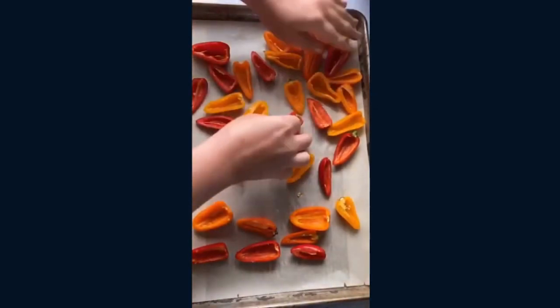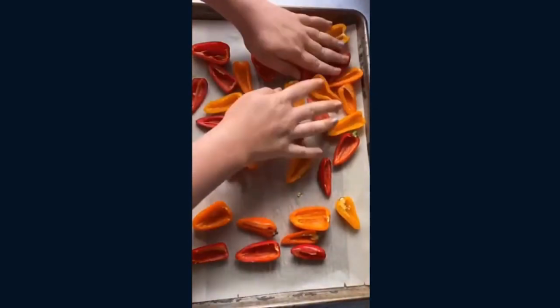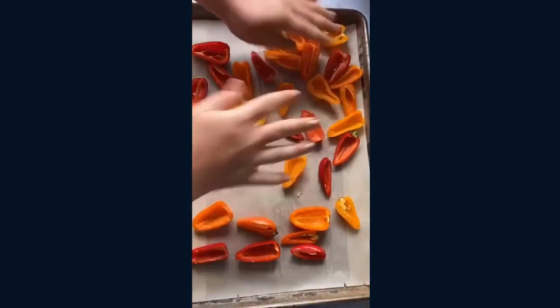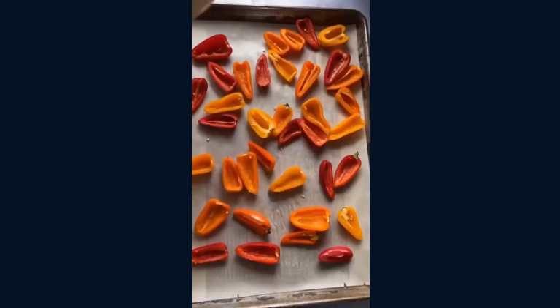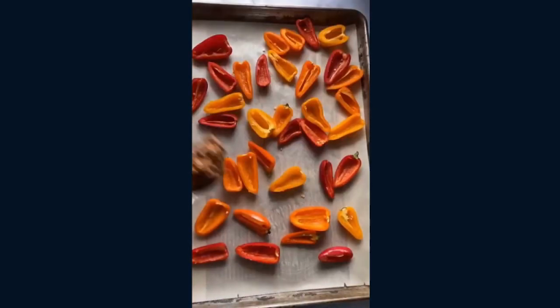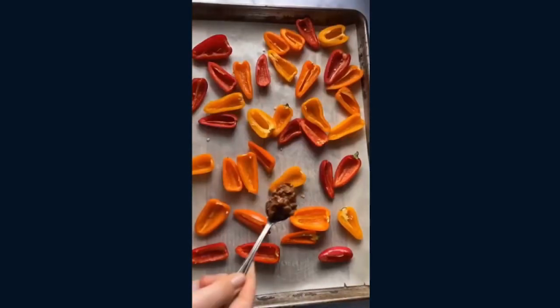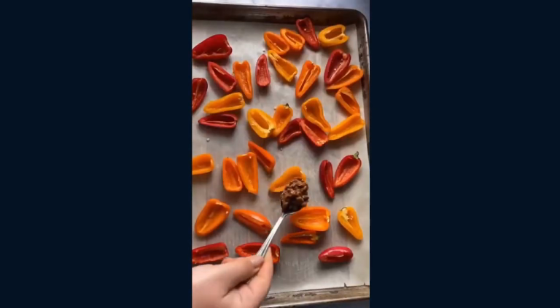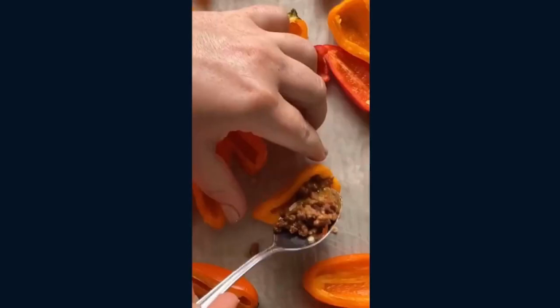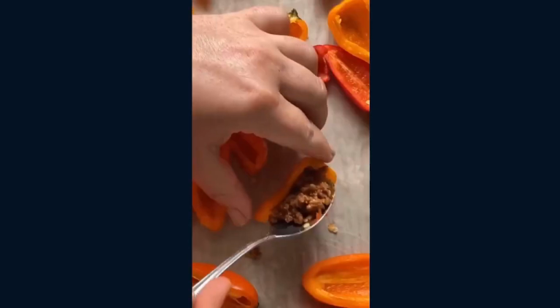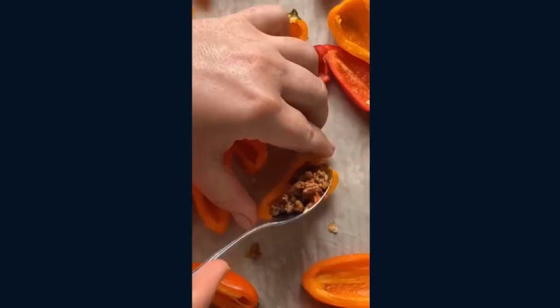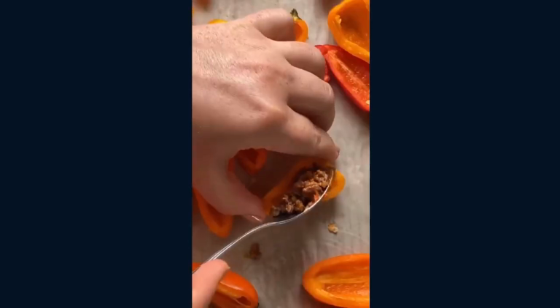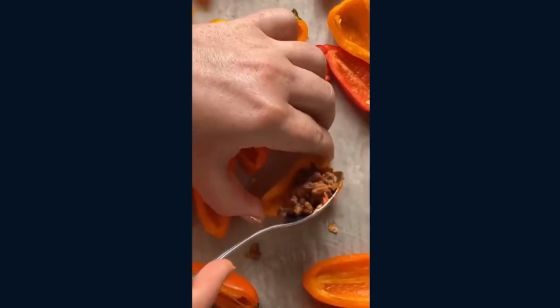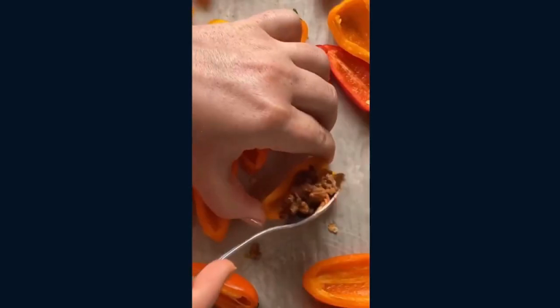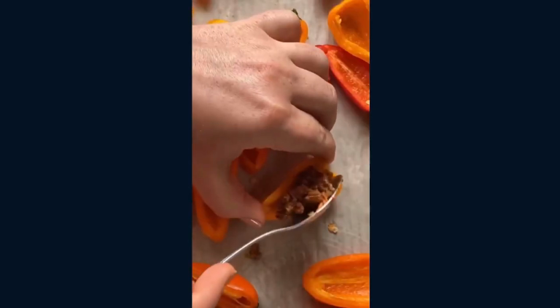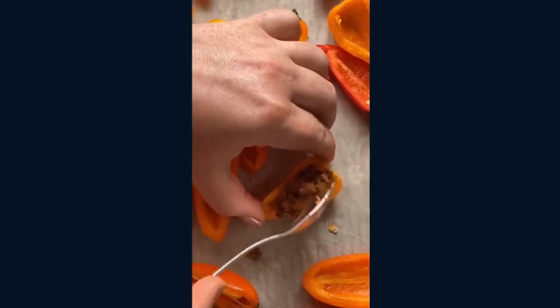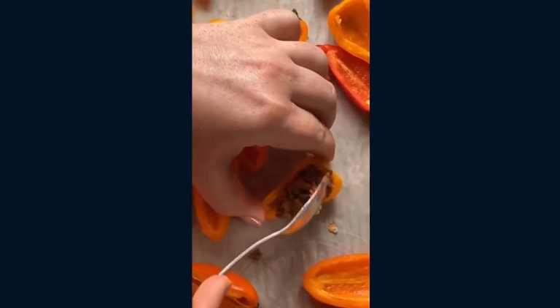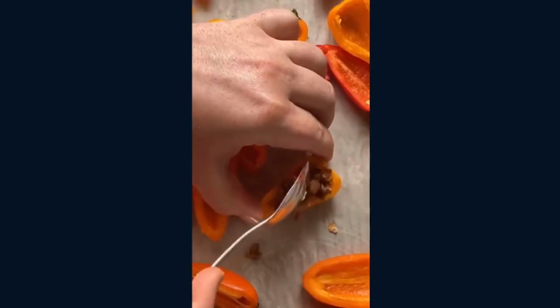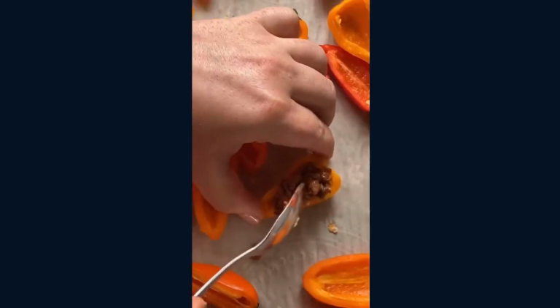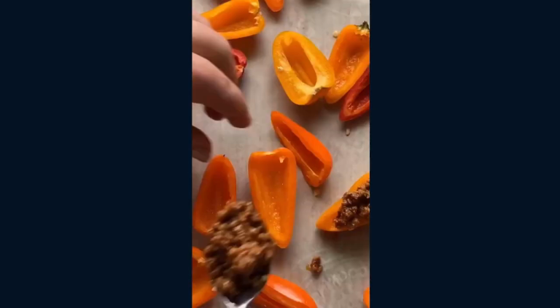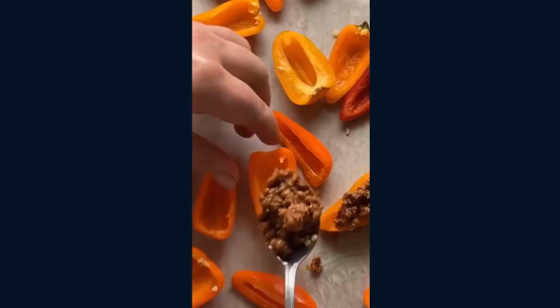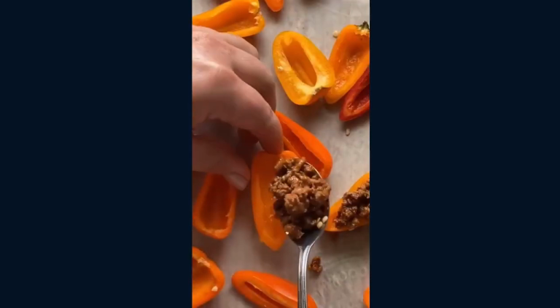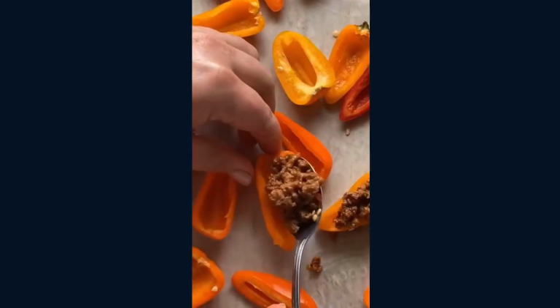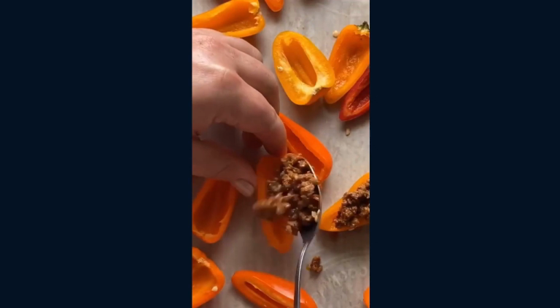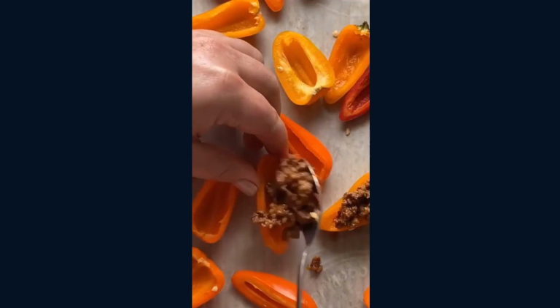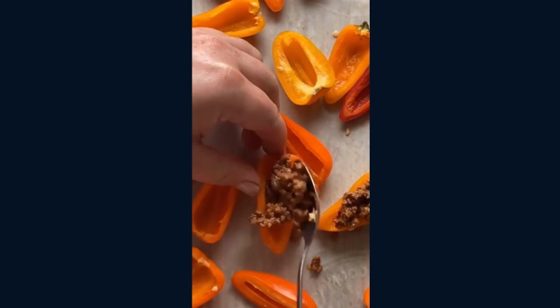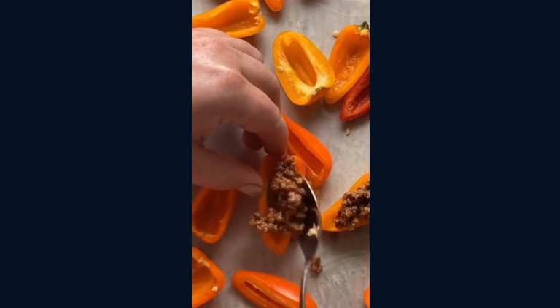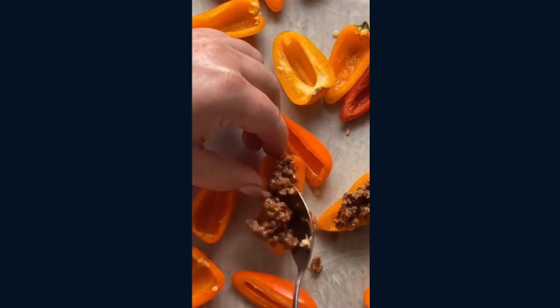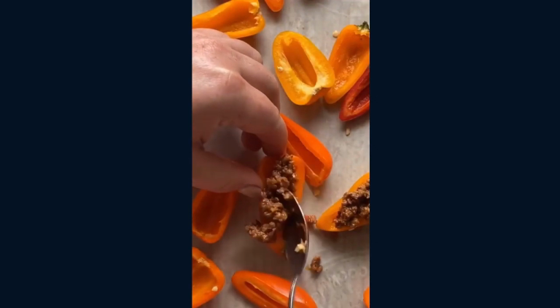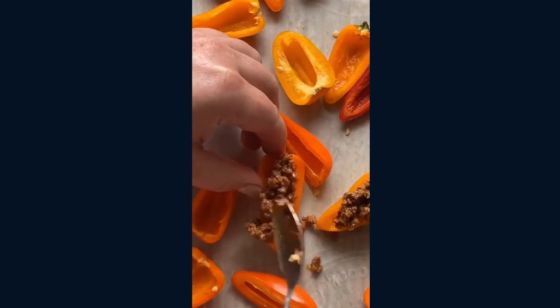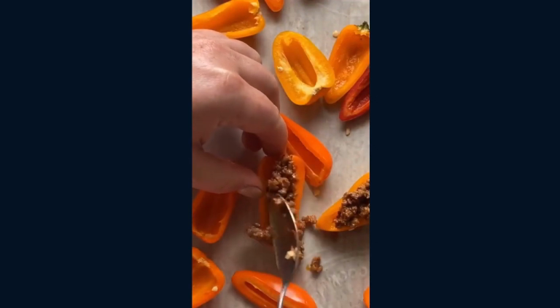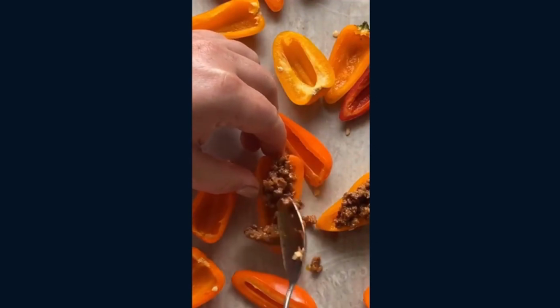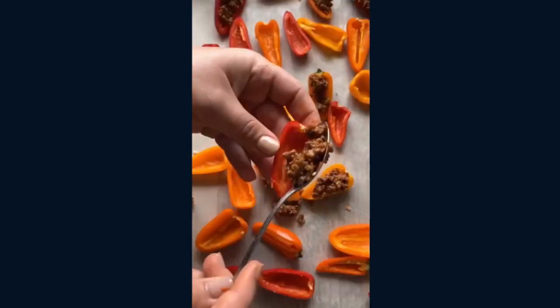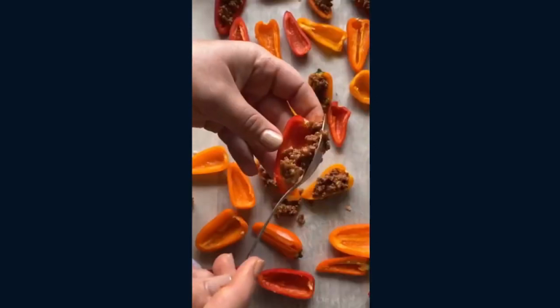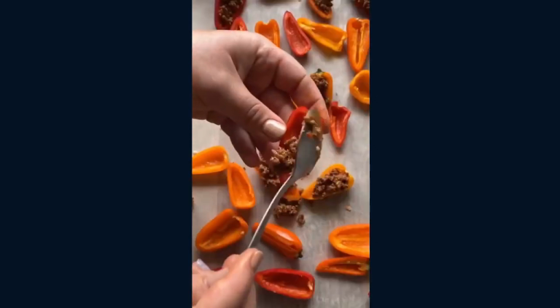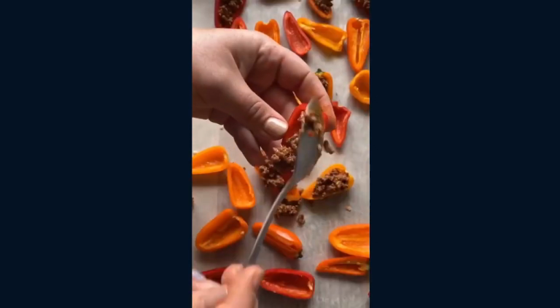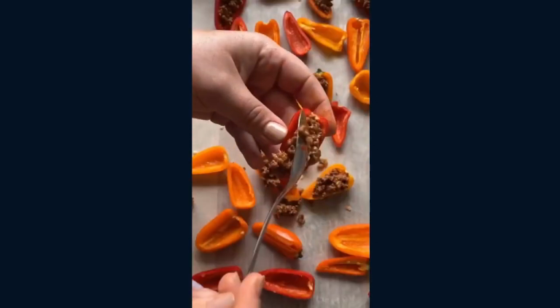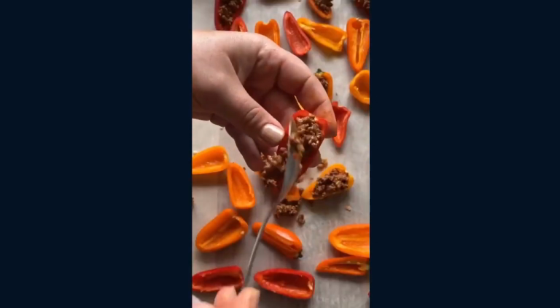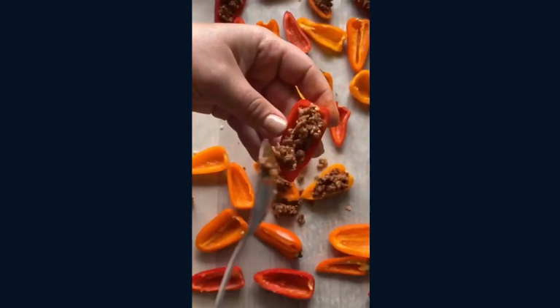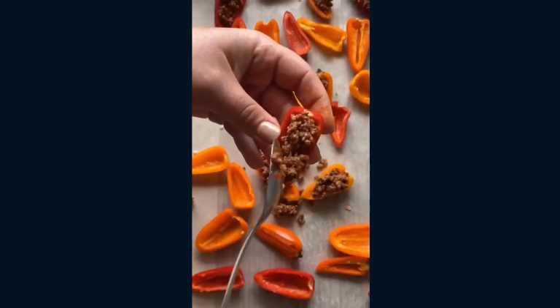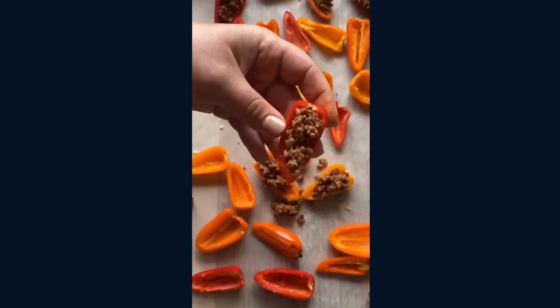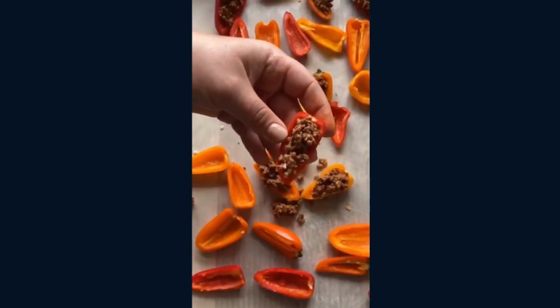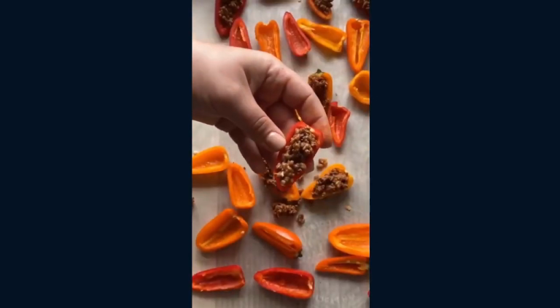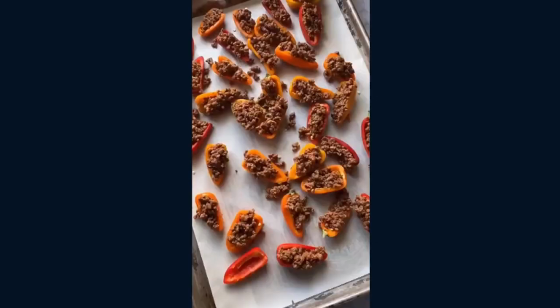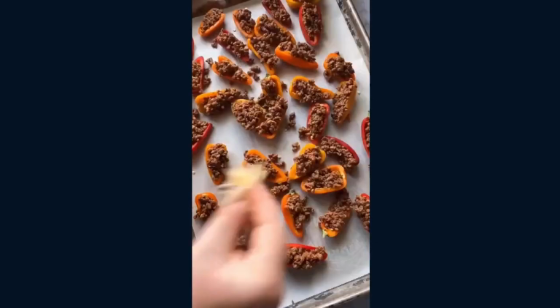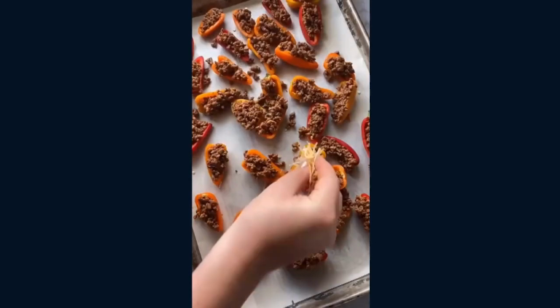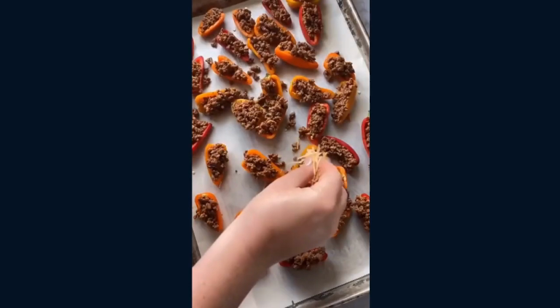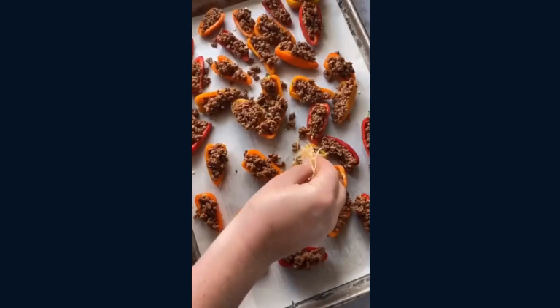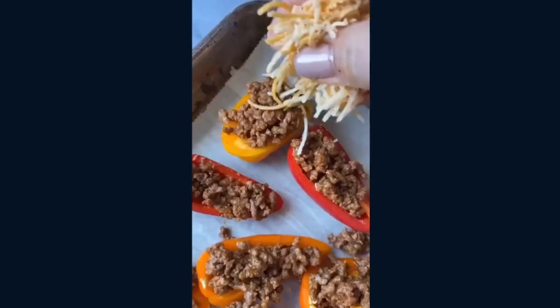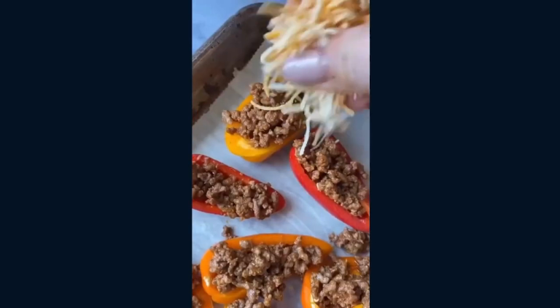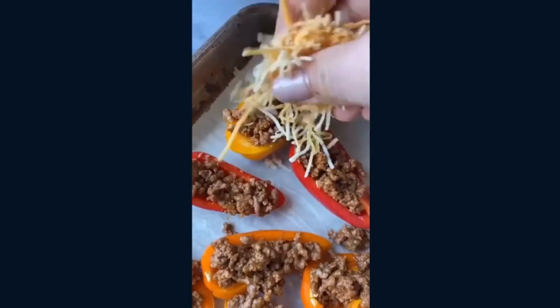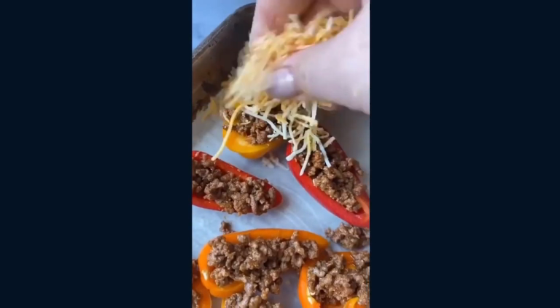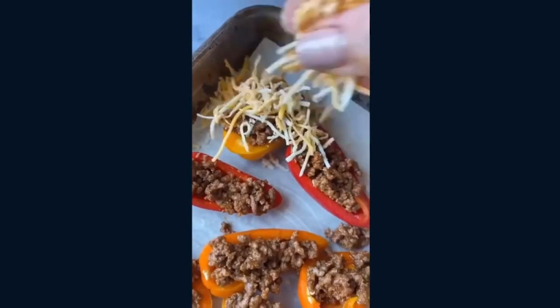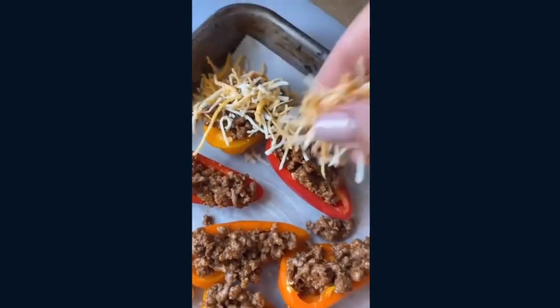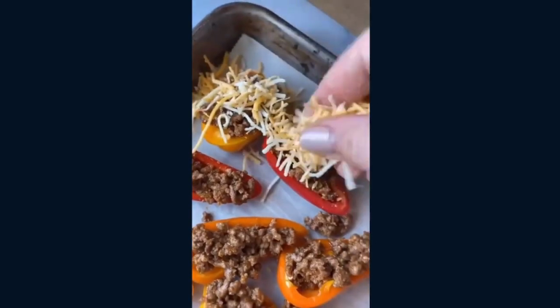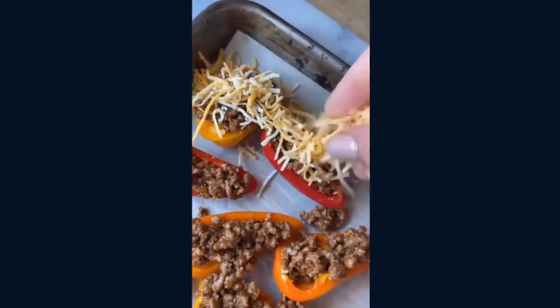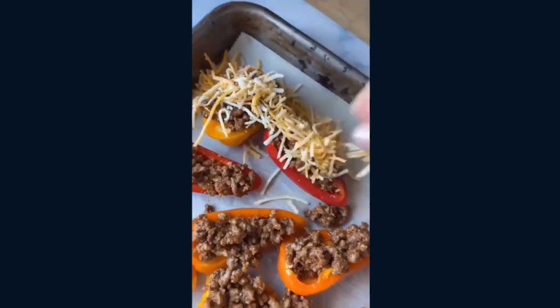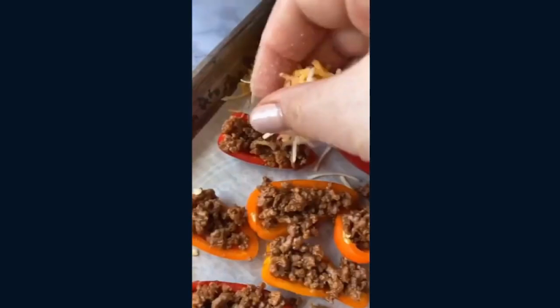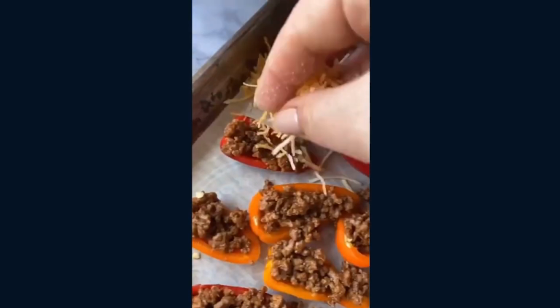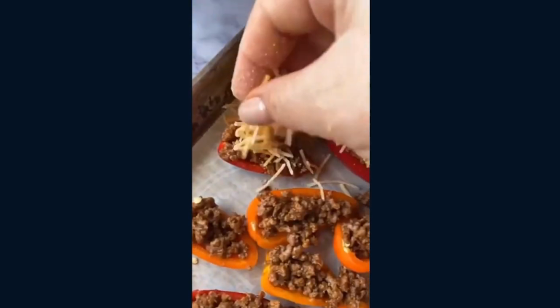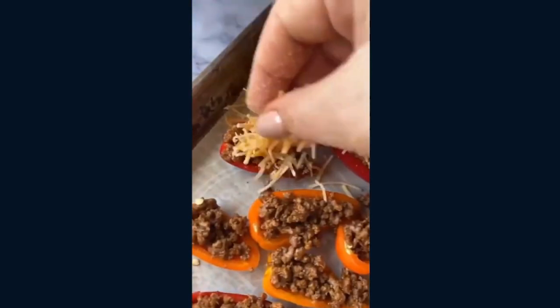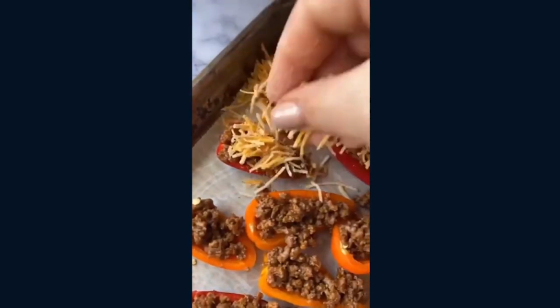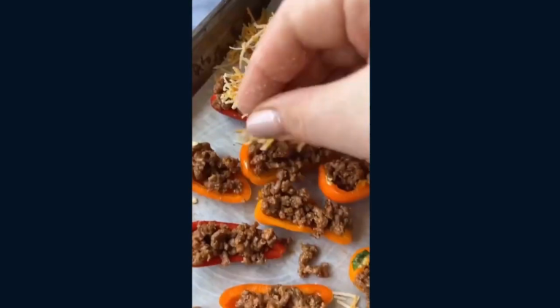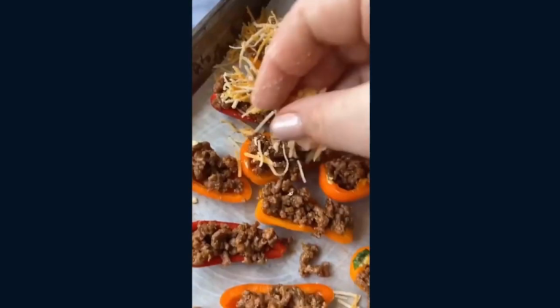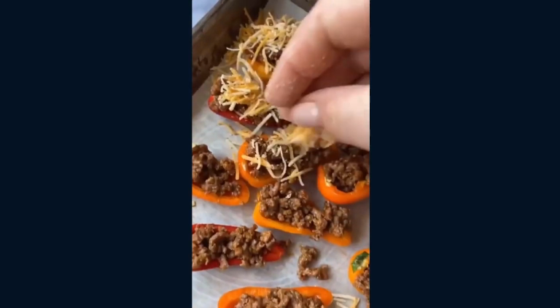I filled them with a taco seasoned ground beef and a taco blend cheese on the top. I threw them in the oven to let the cheese melt for a couple minutes — it didn't take long.